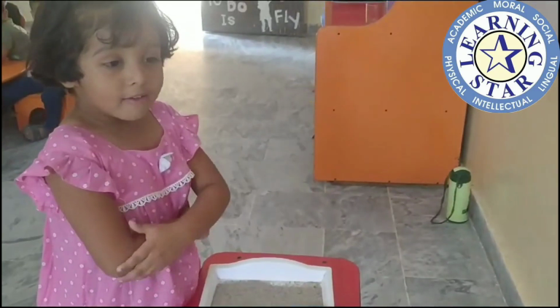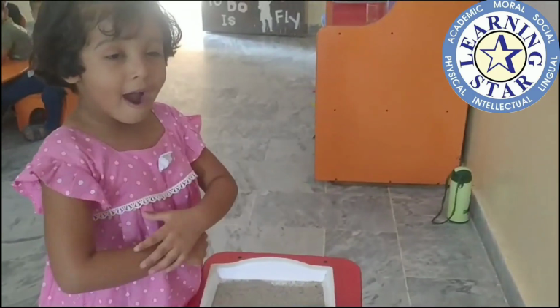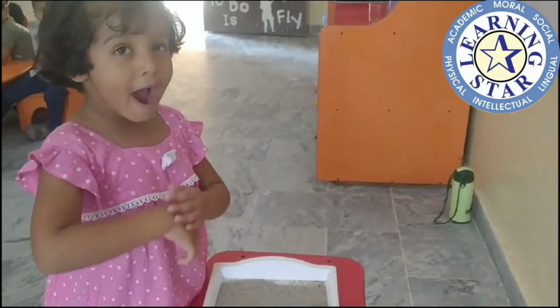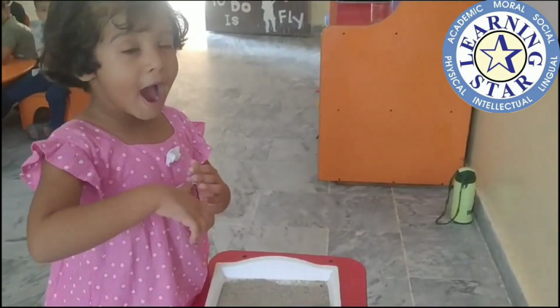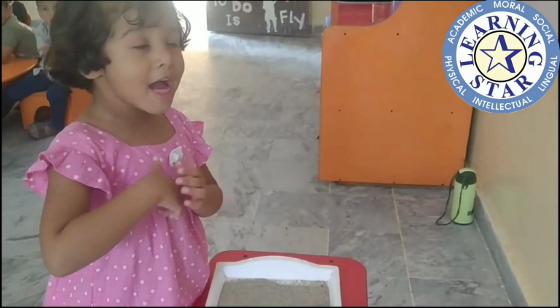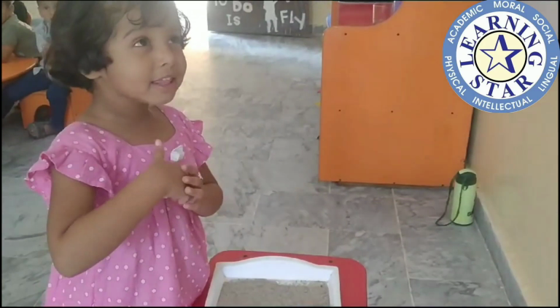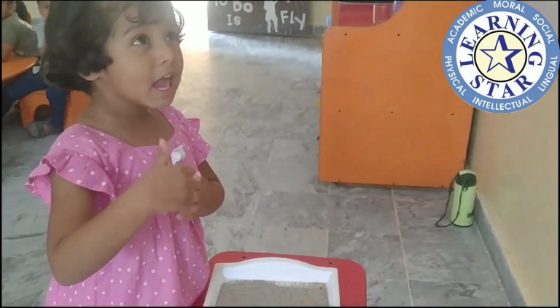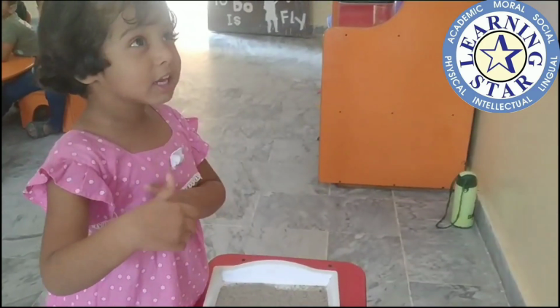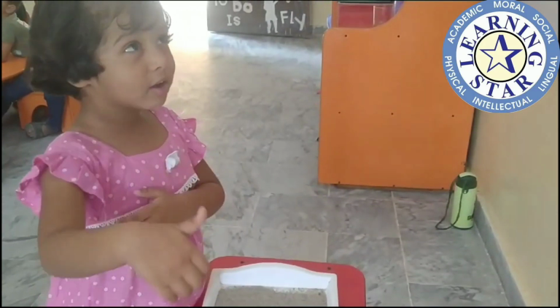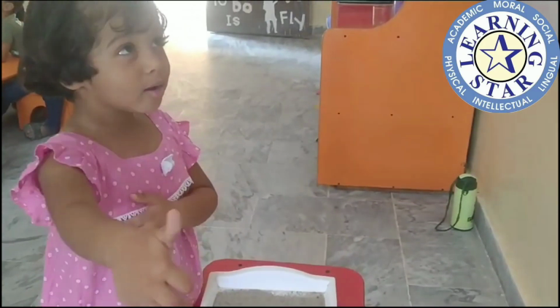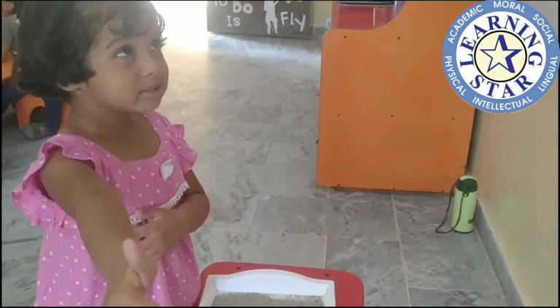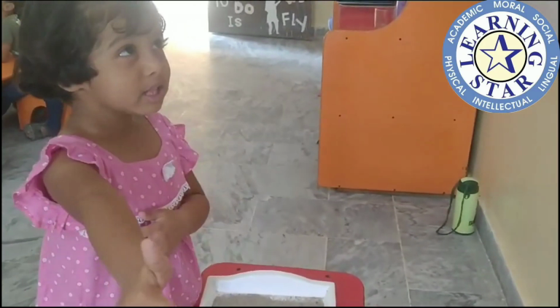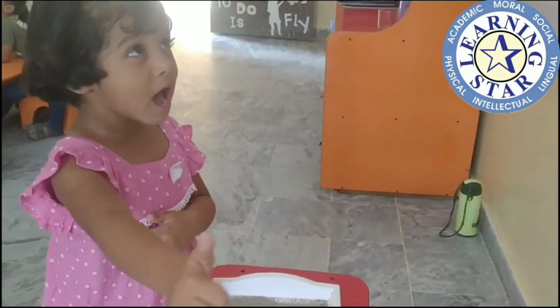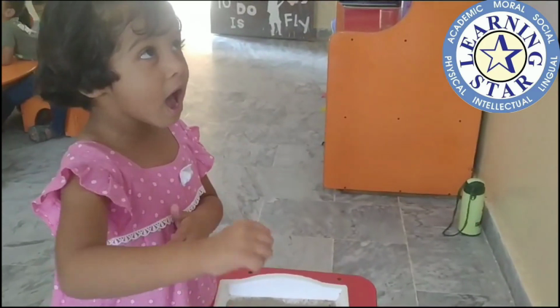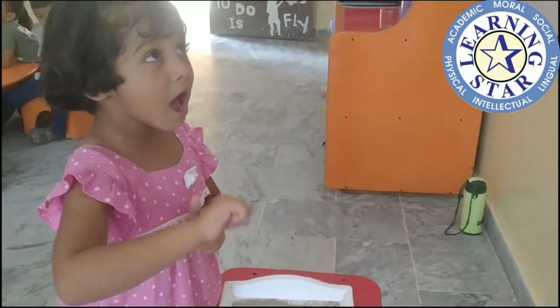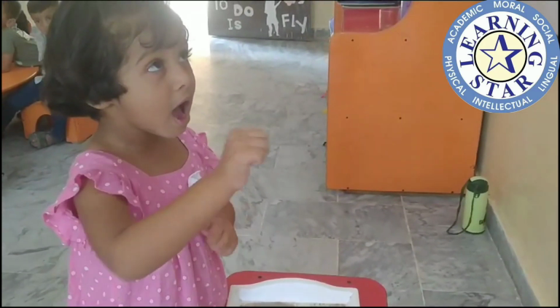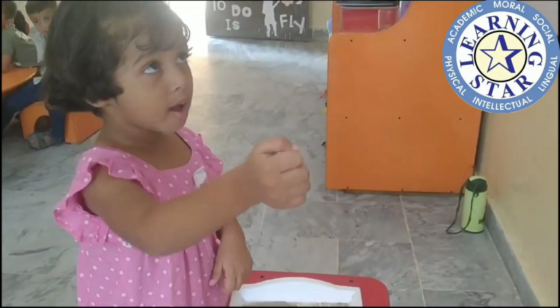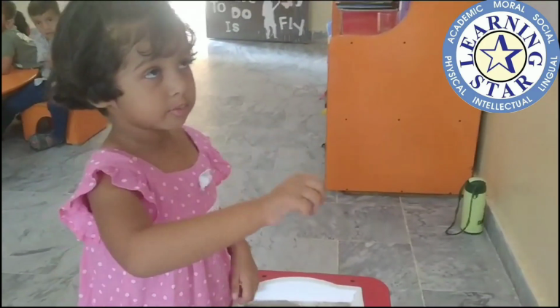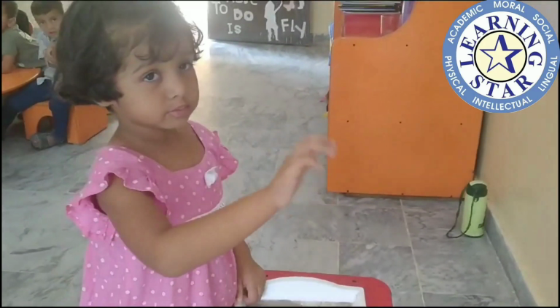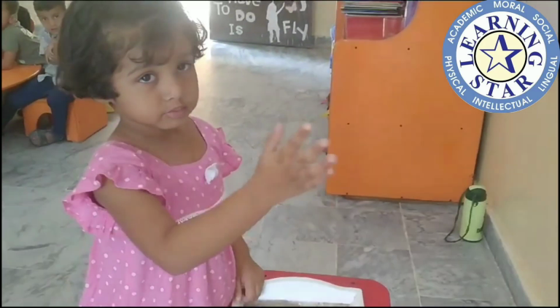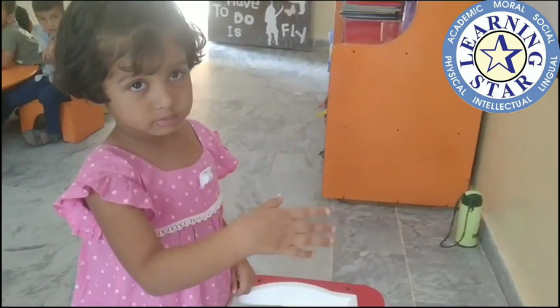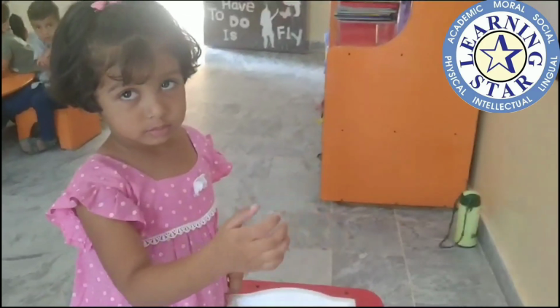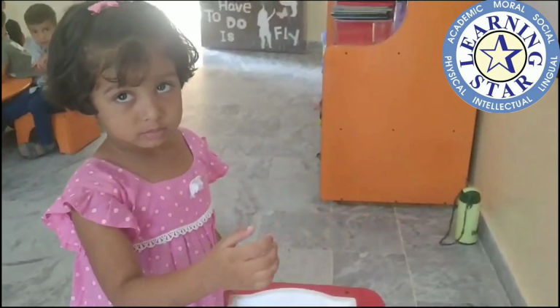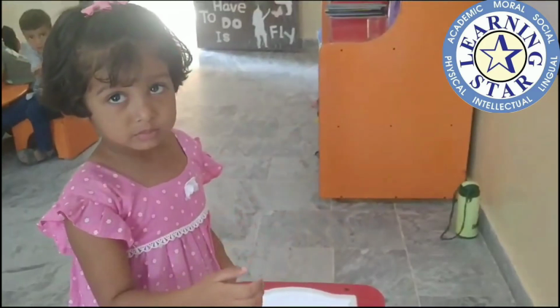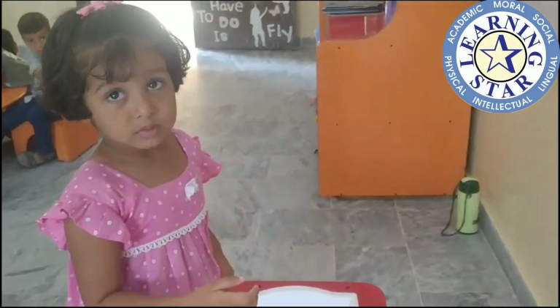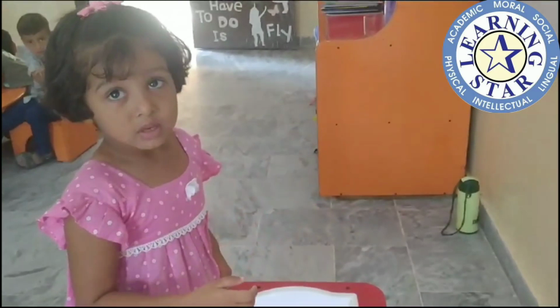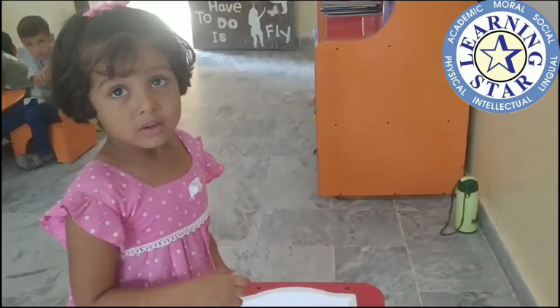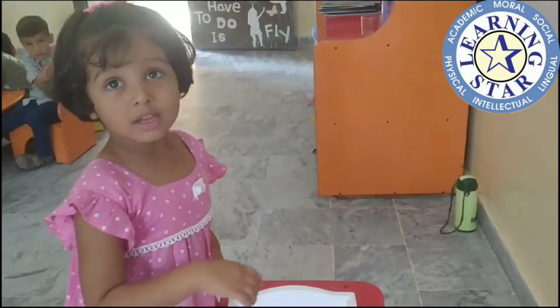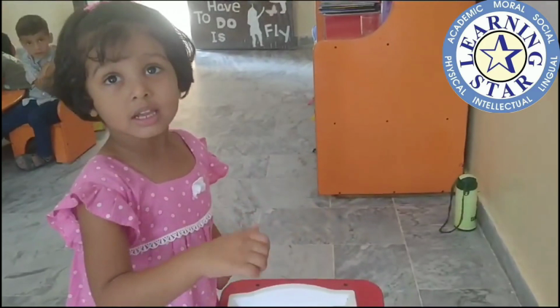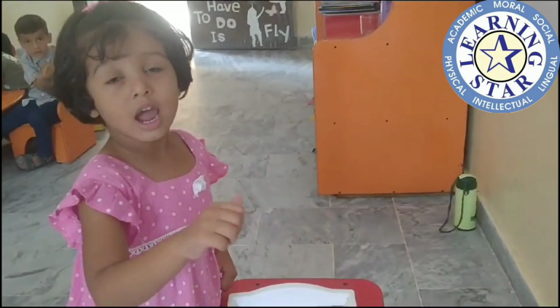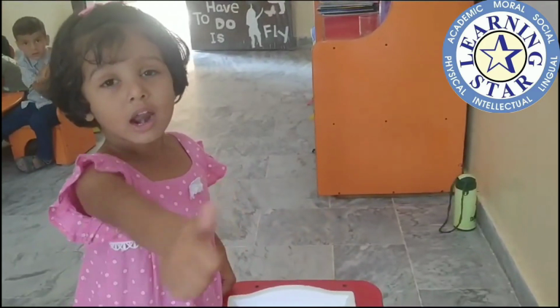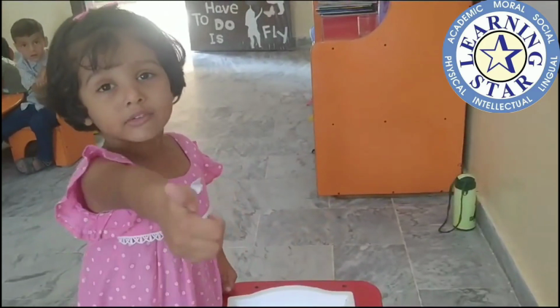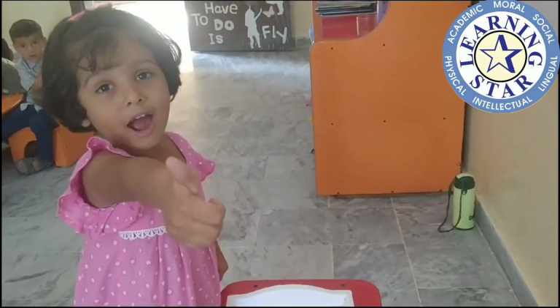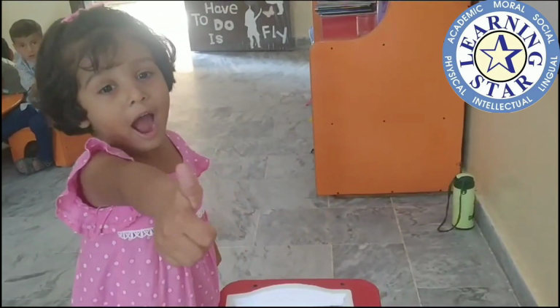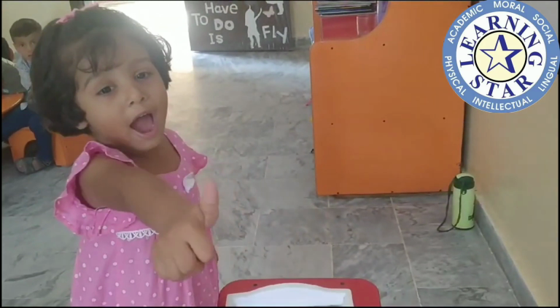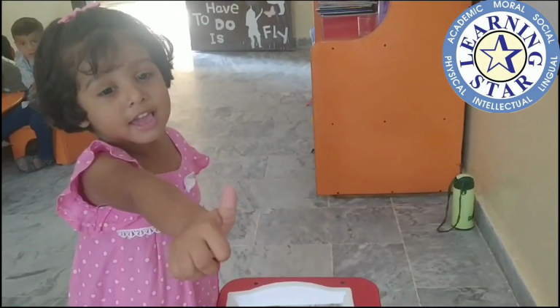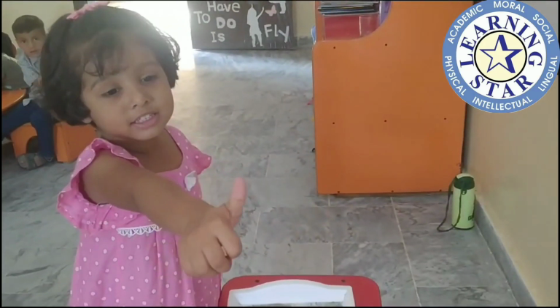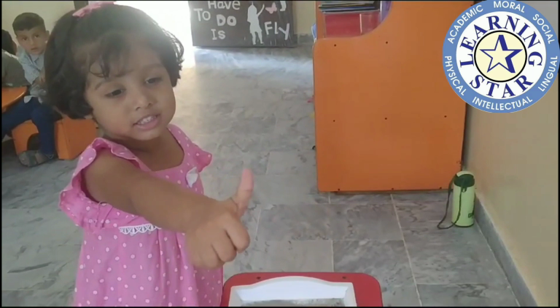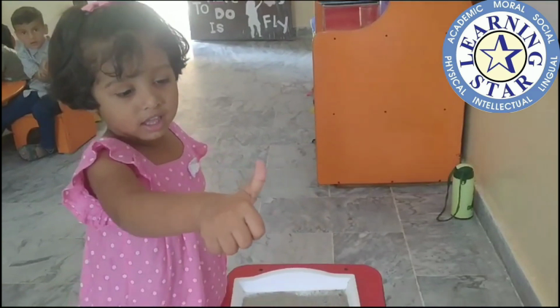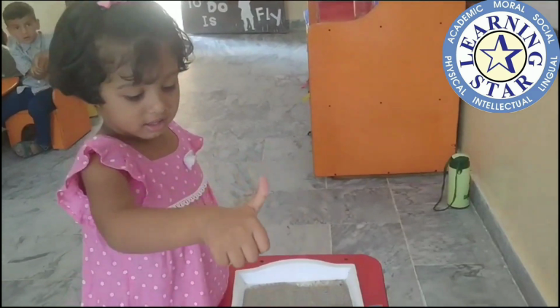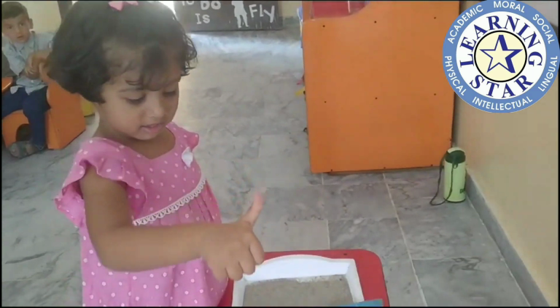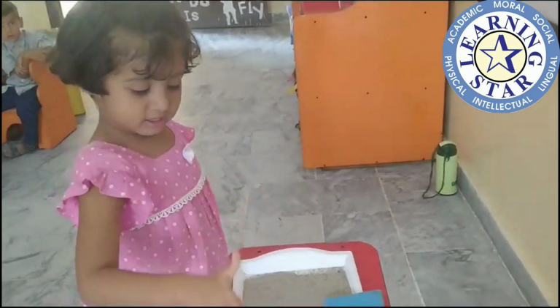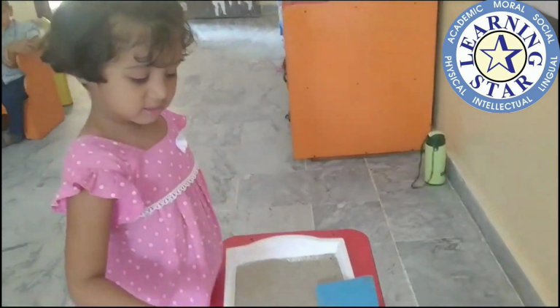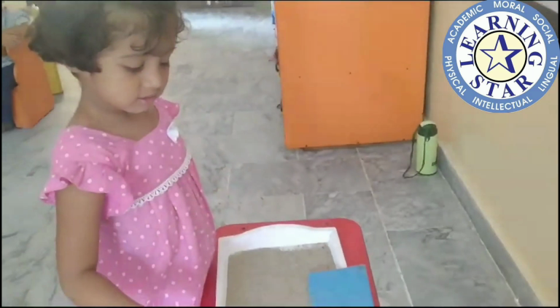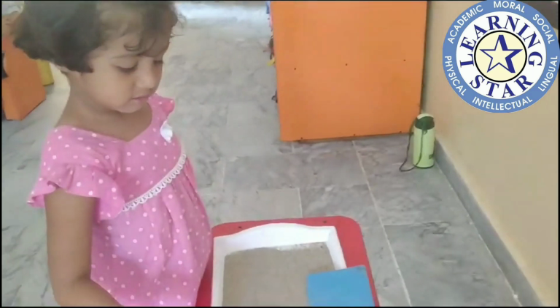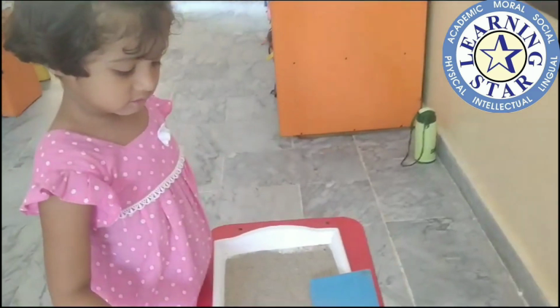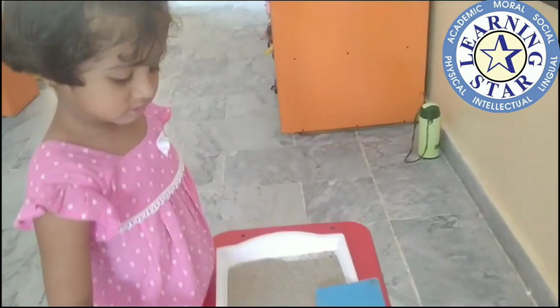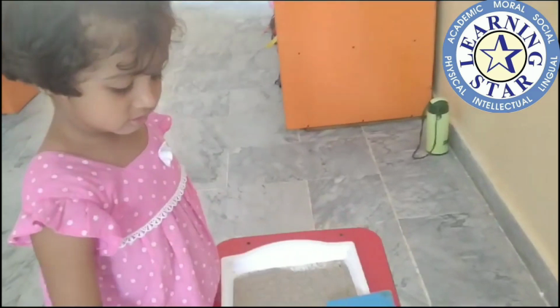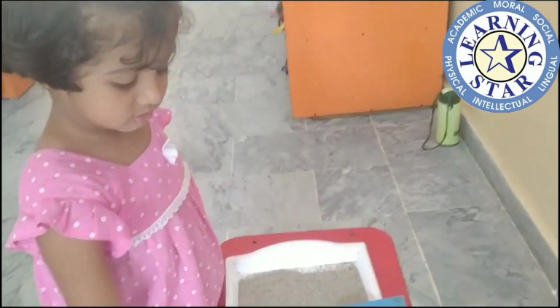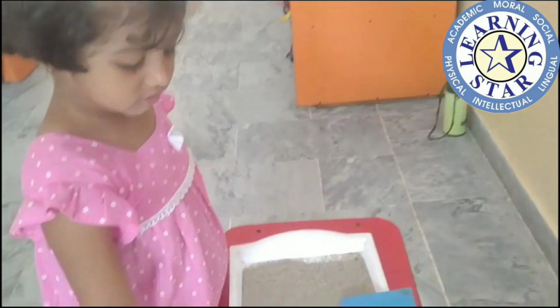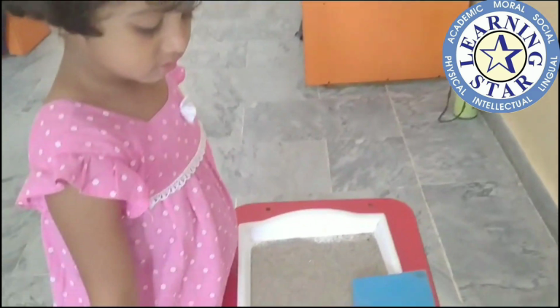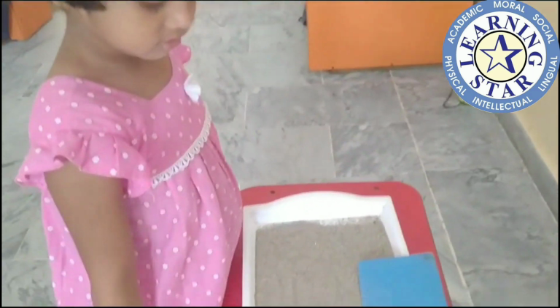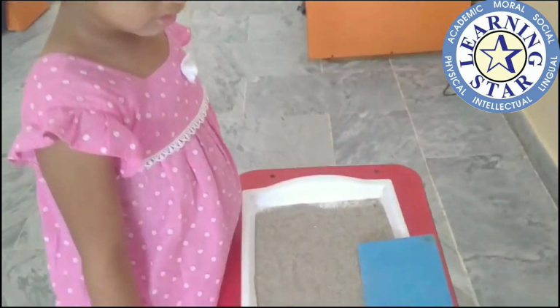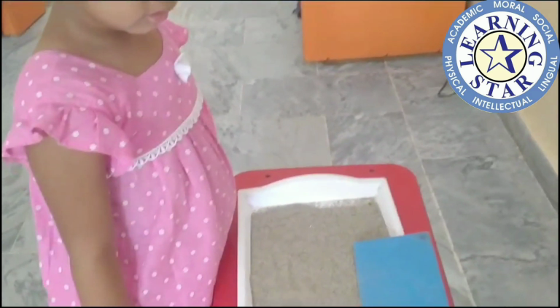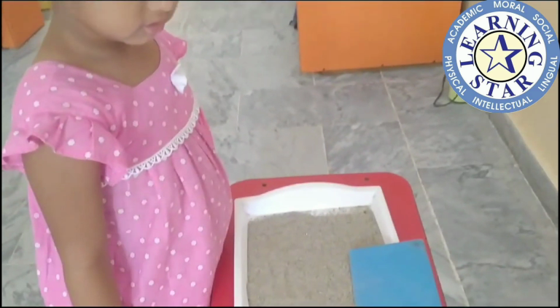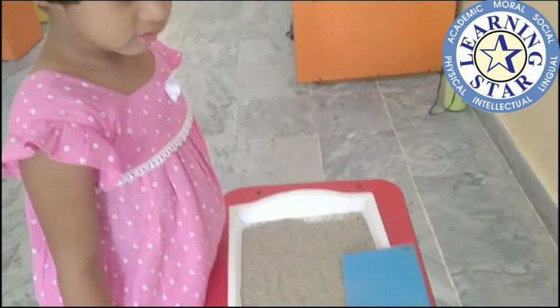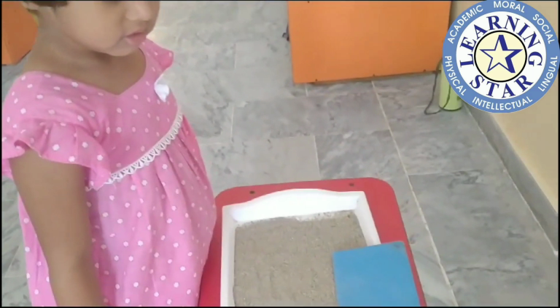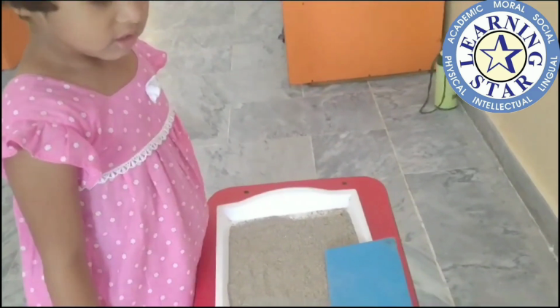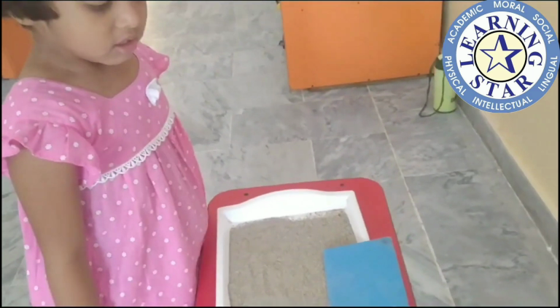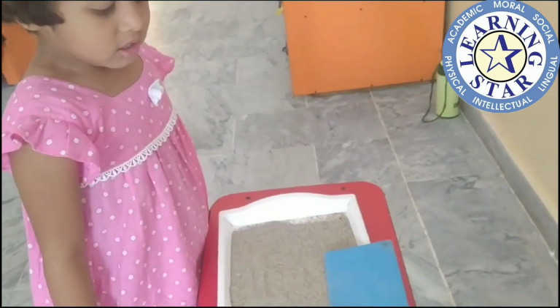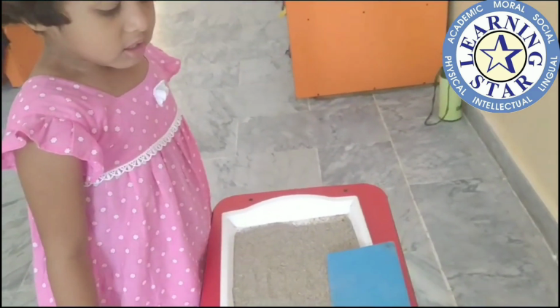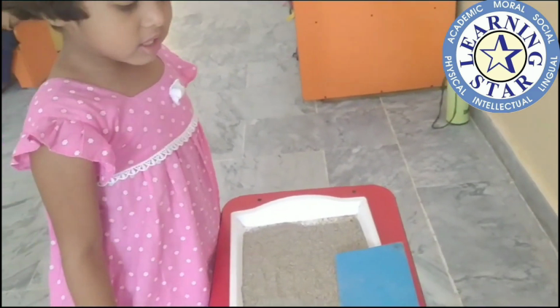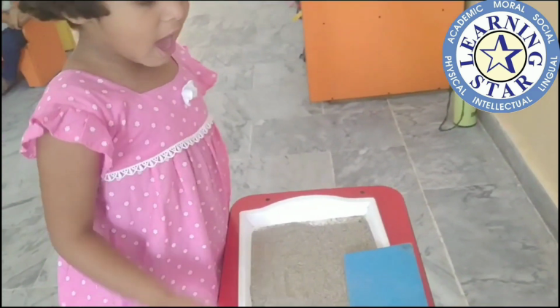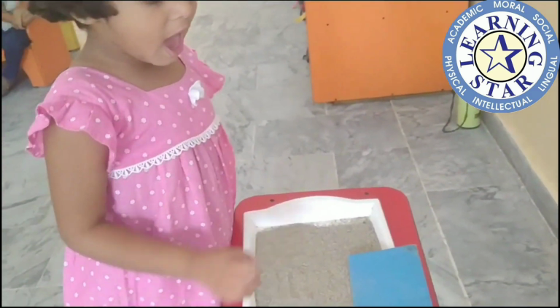How are you? Okay! Urva, are you ready for this activity? Yes!